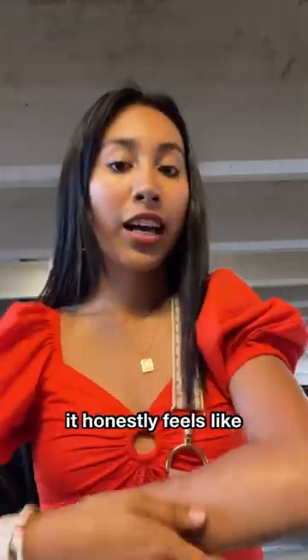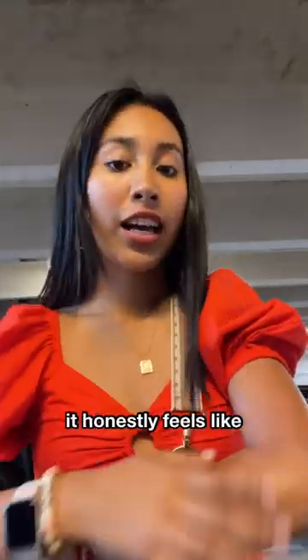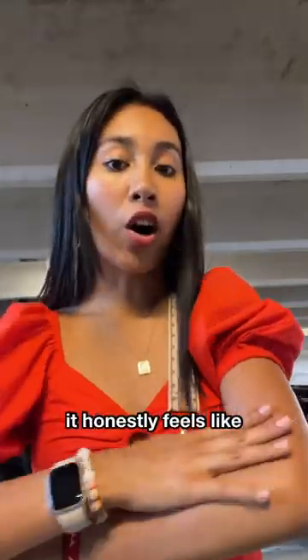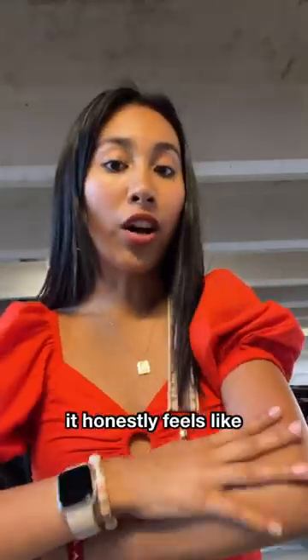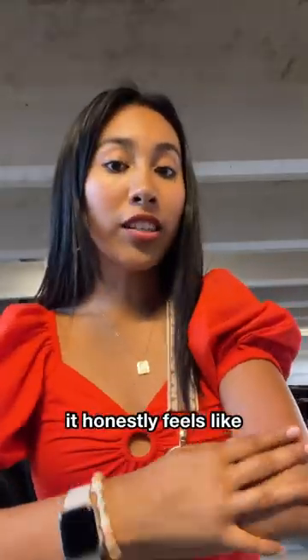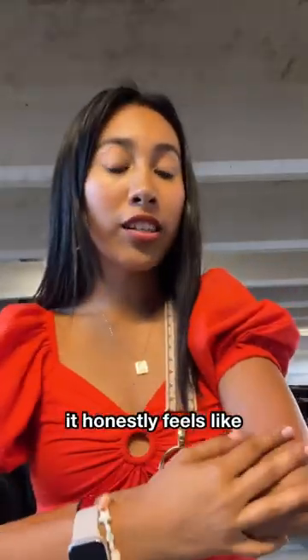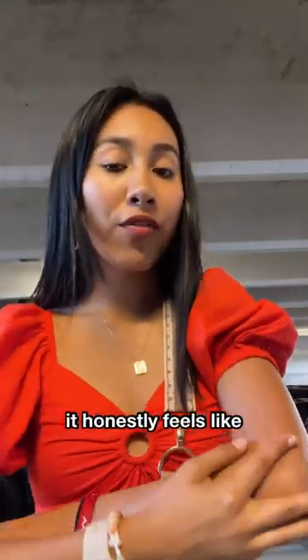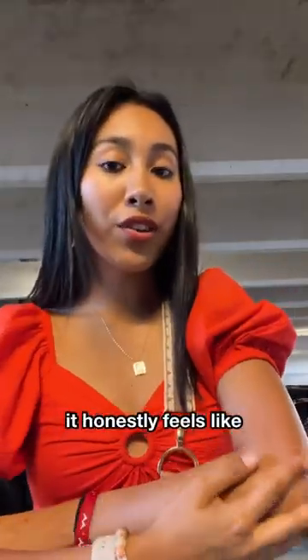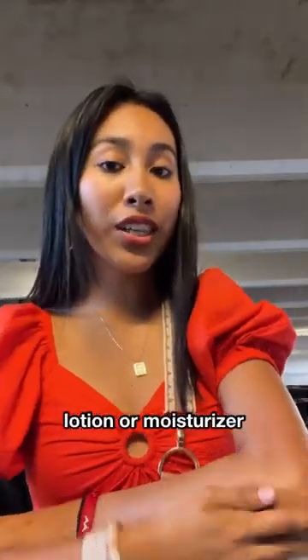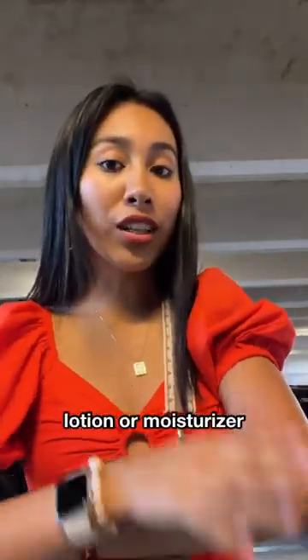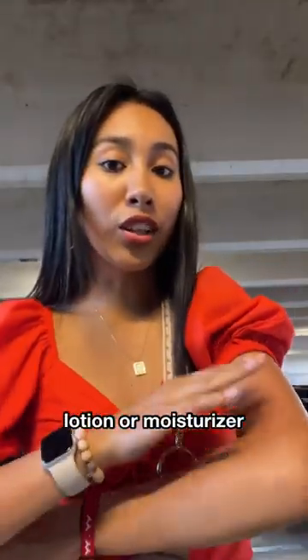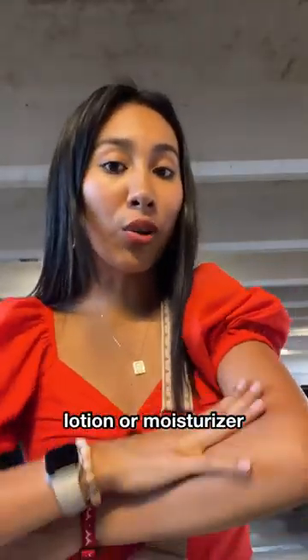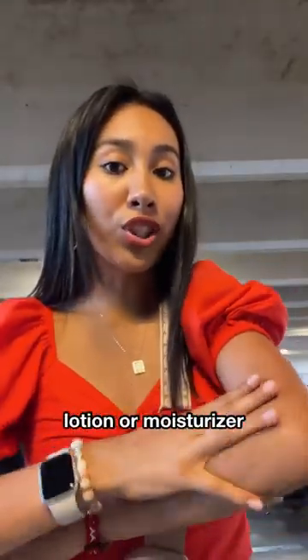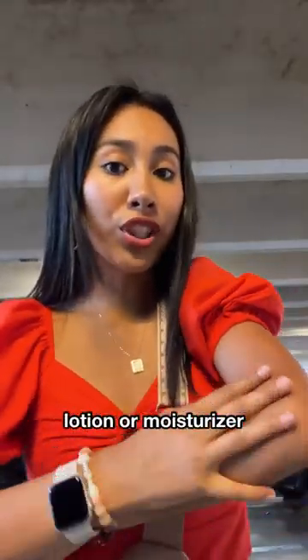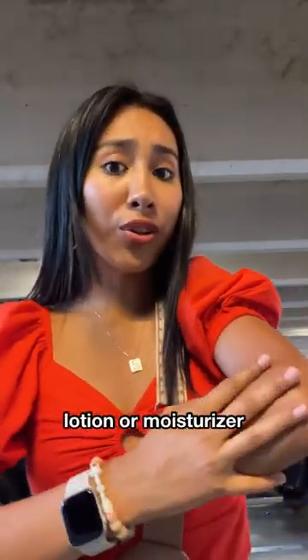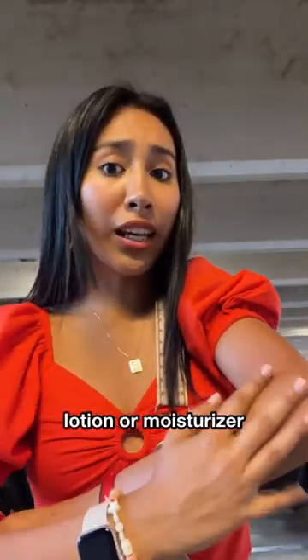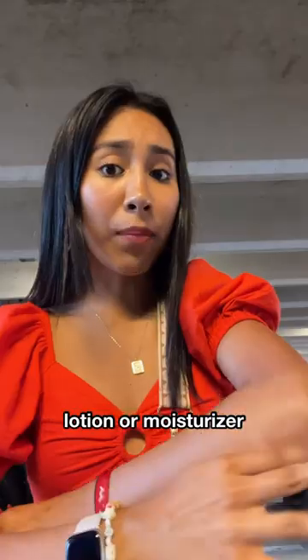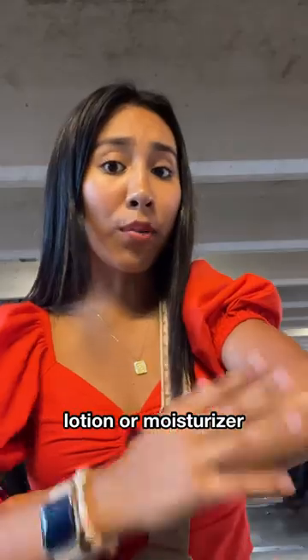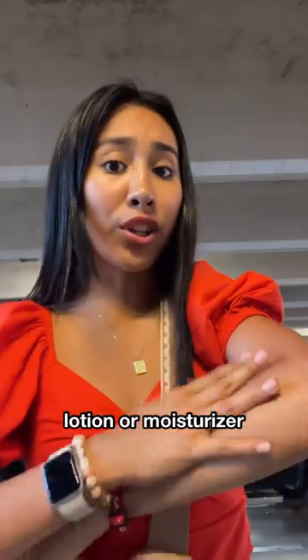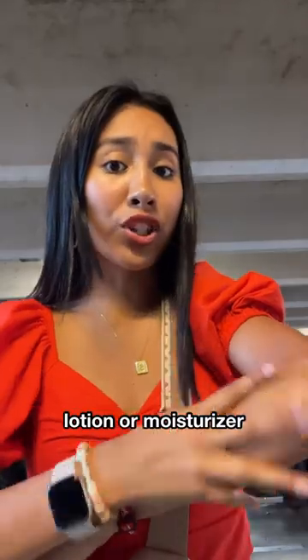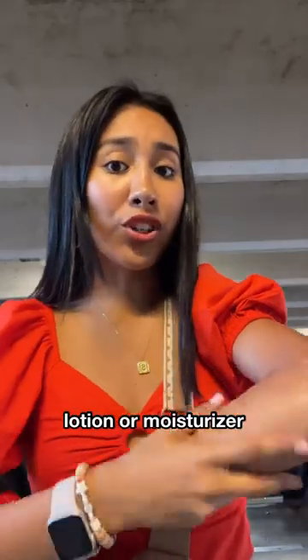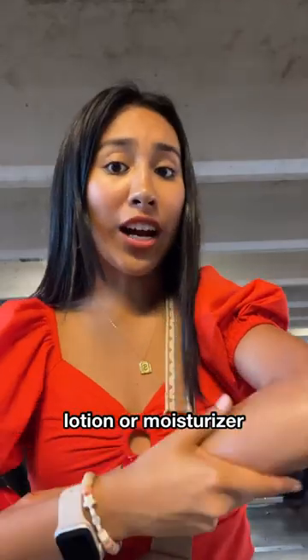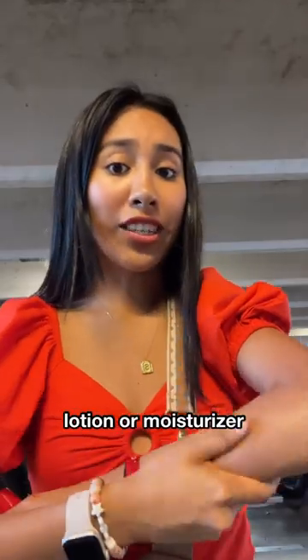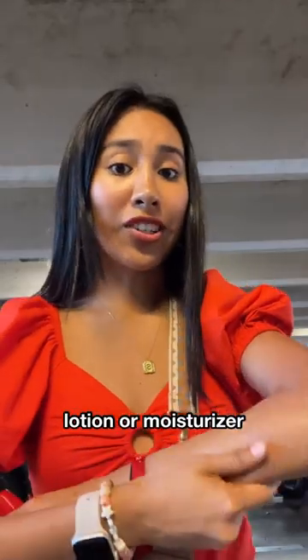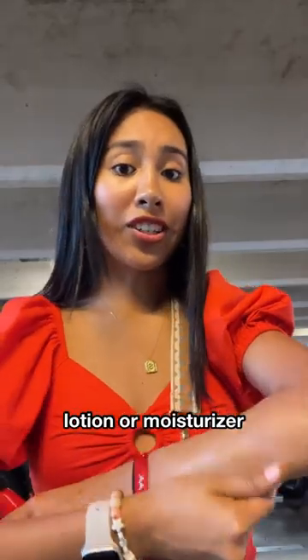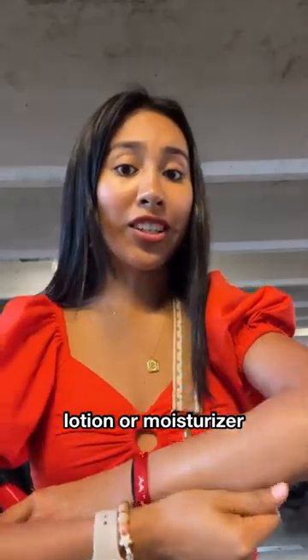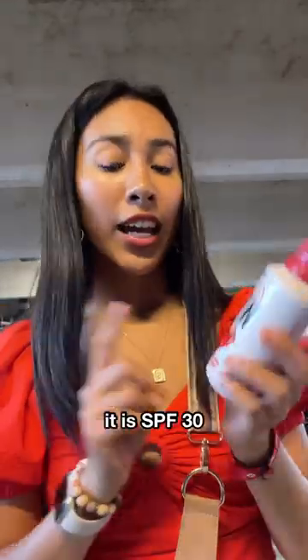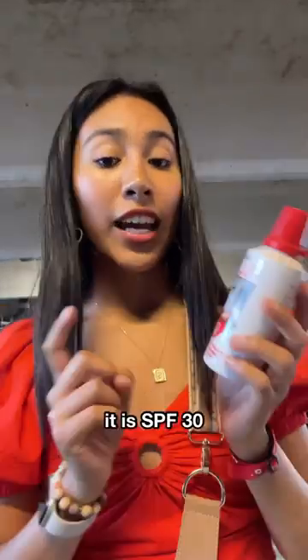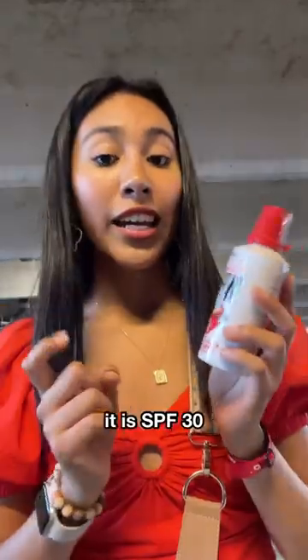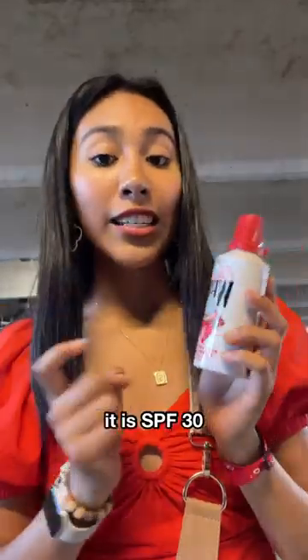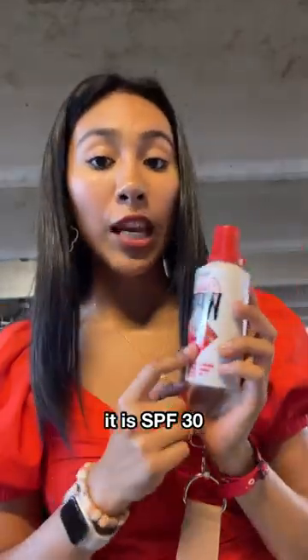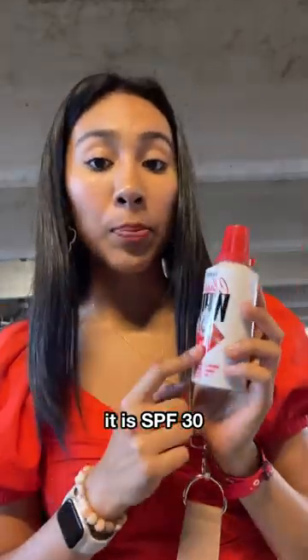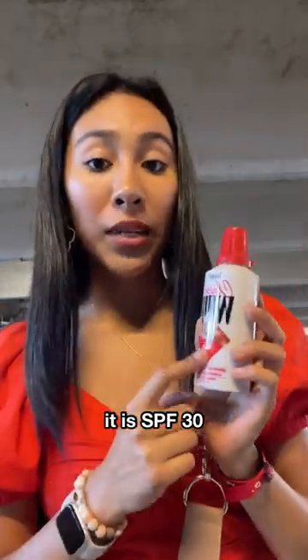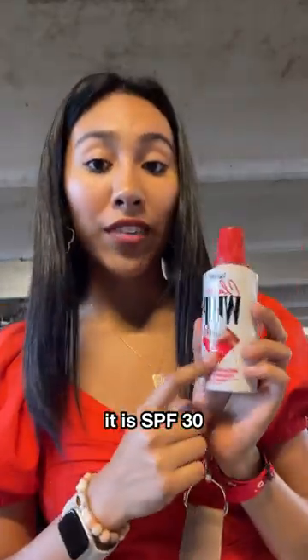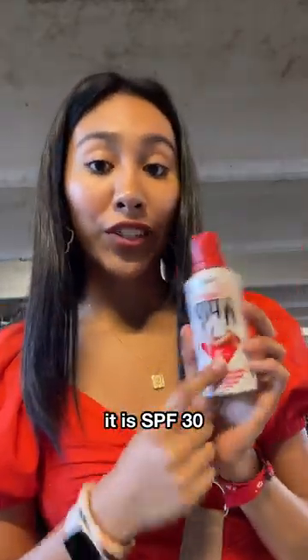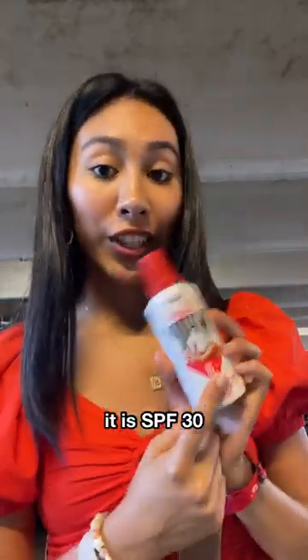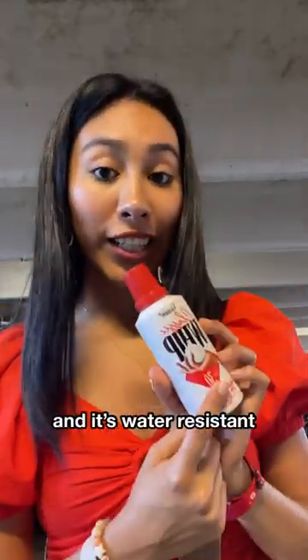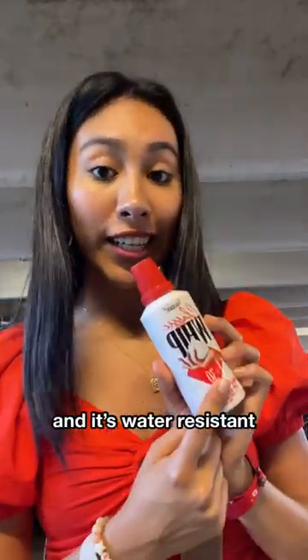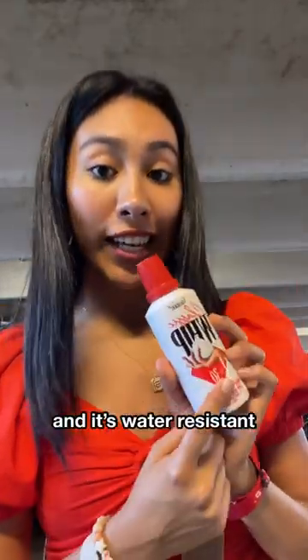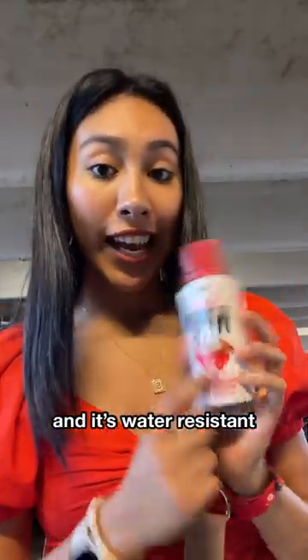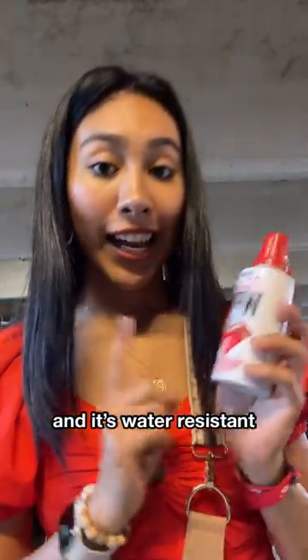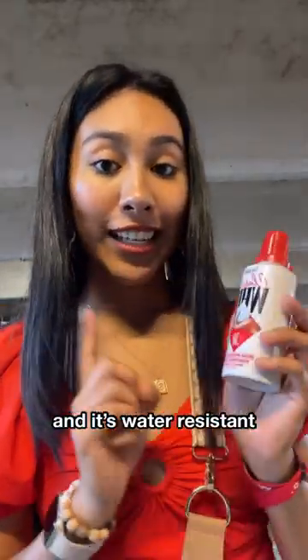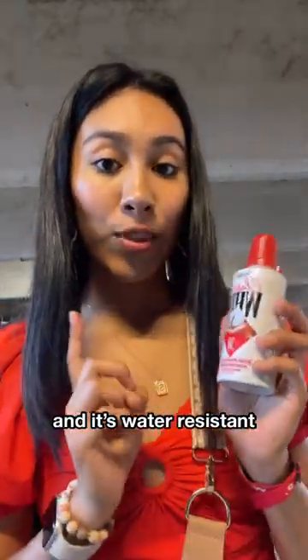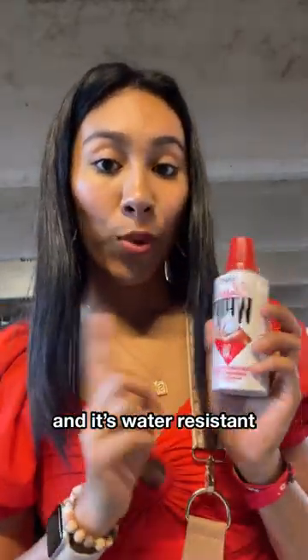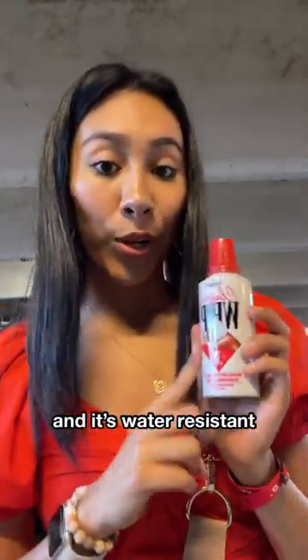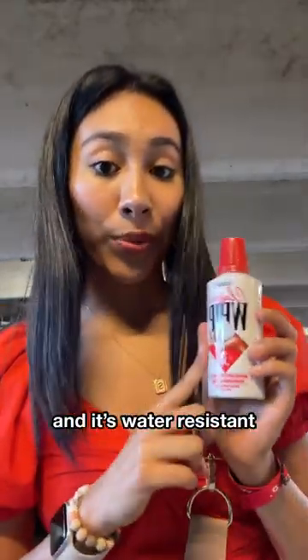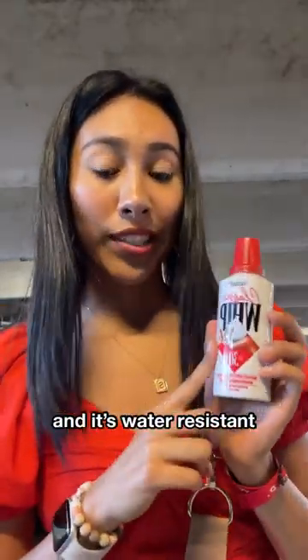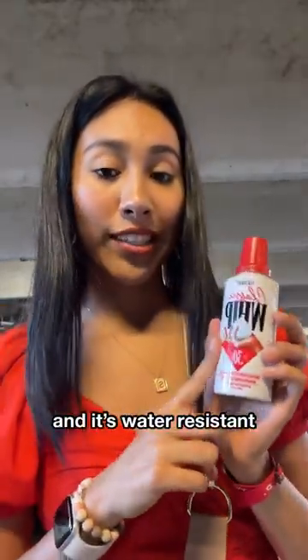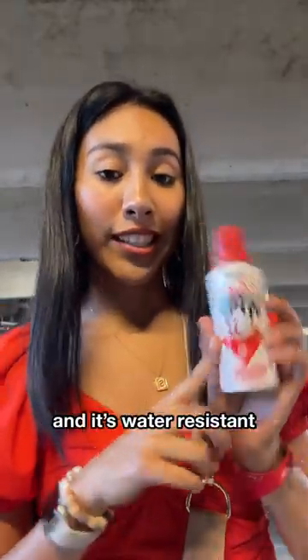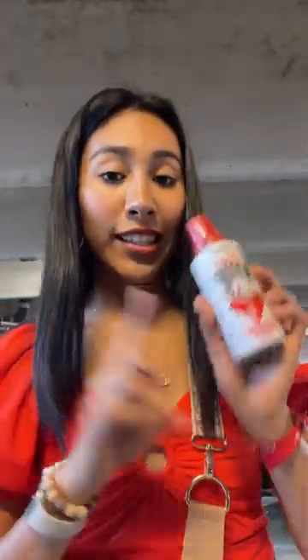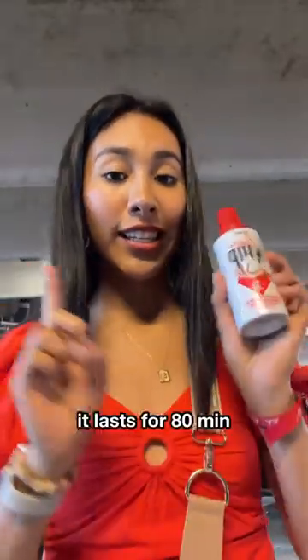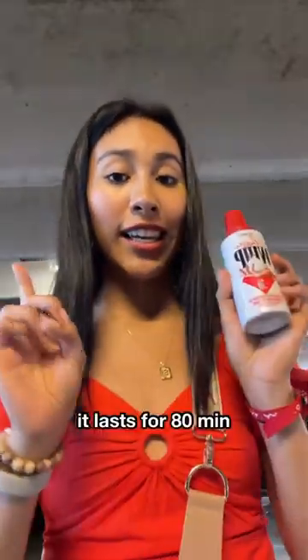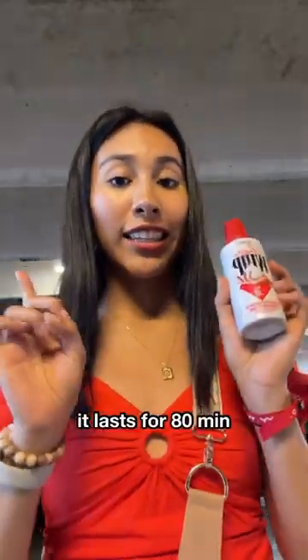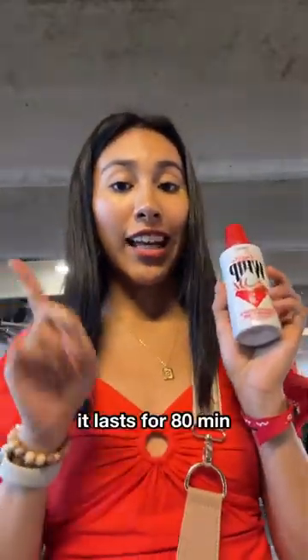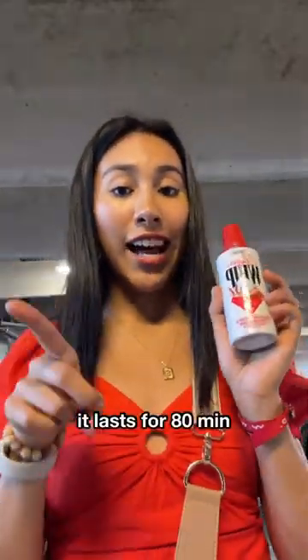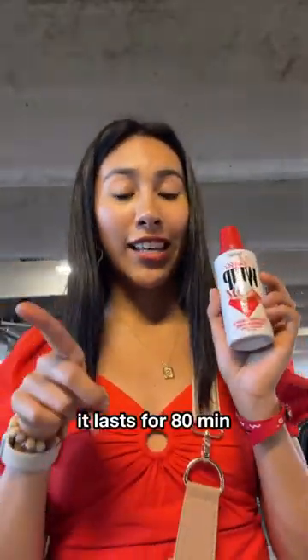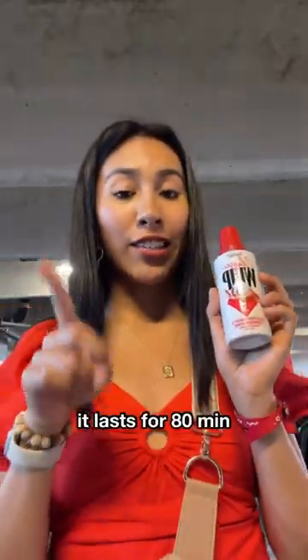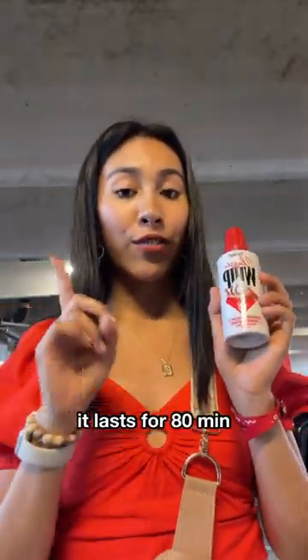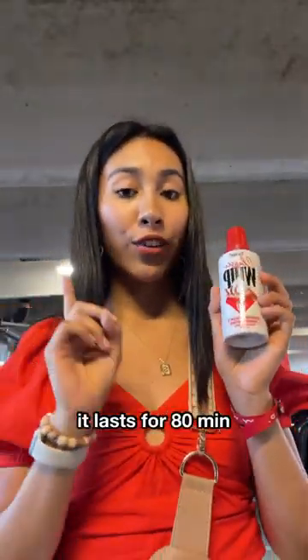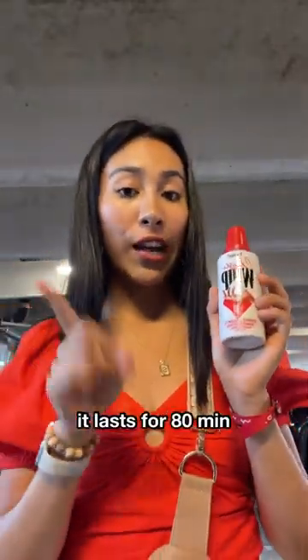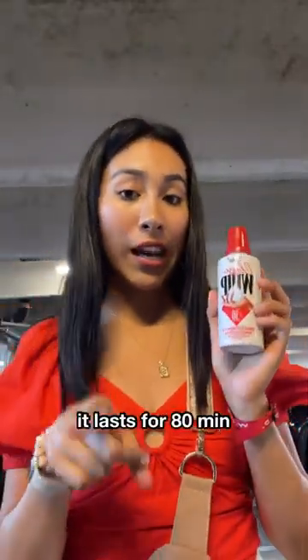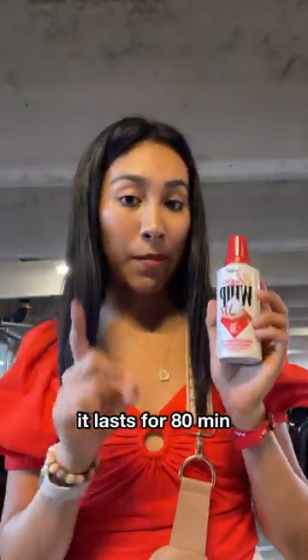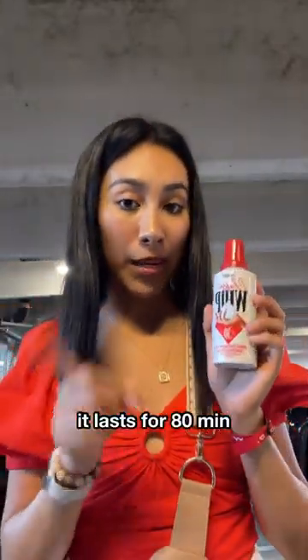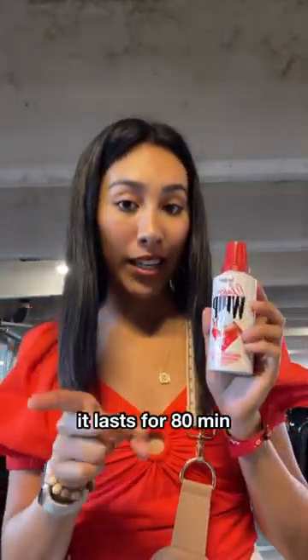It honestly feels like lotion or like moisturizer. It is SPF 30, and it's water resistant. It lasts for 80 minutes.